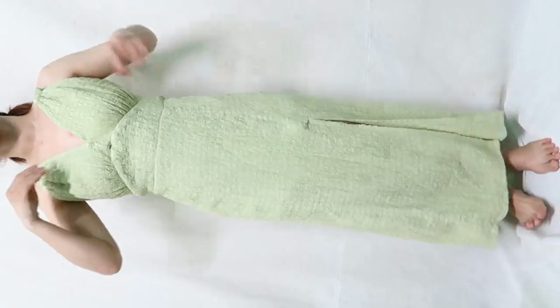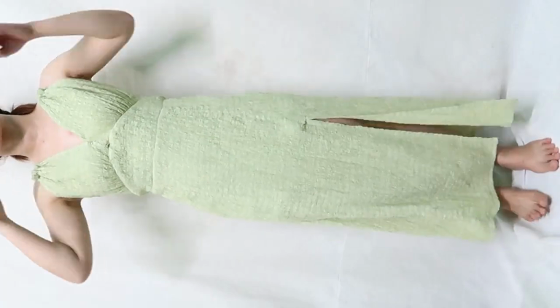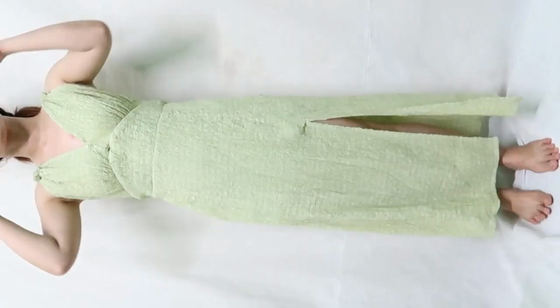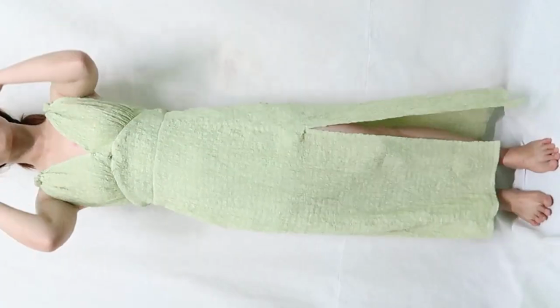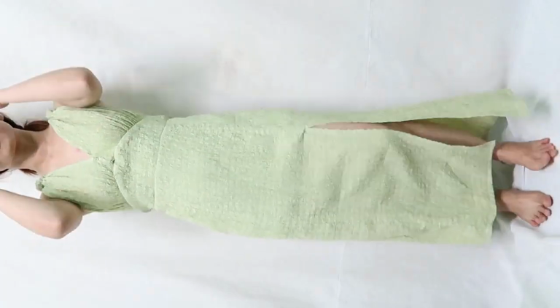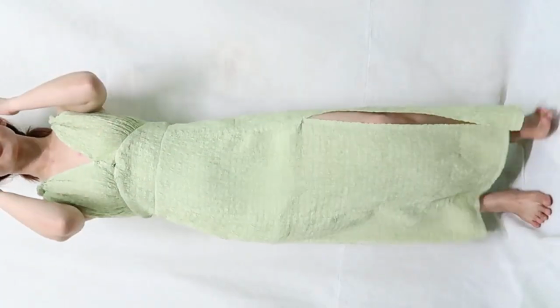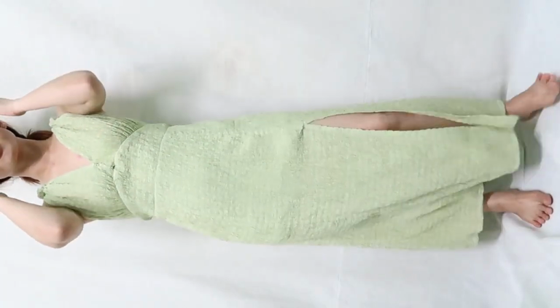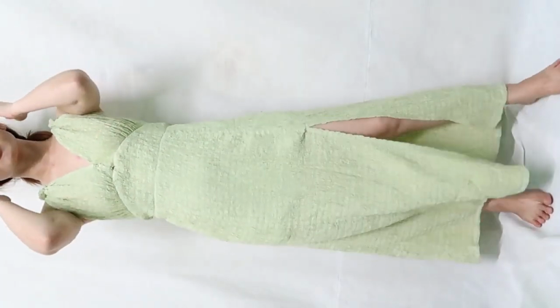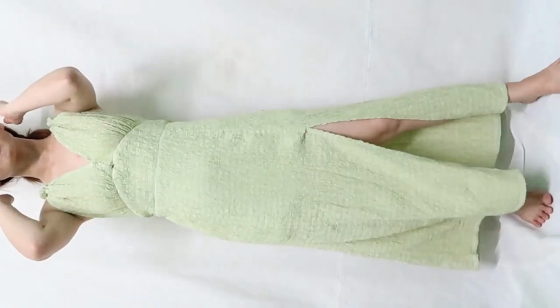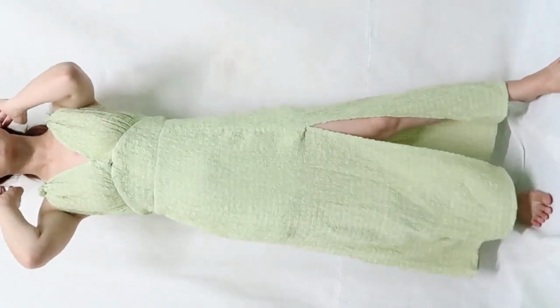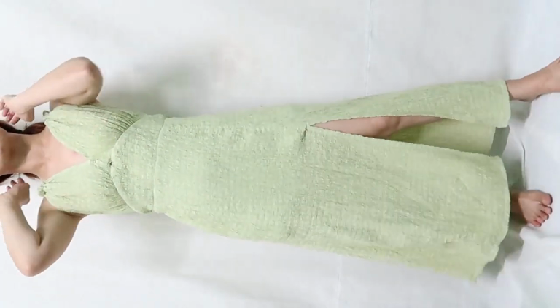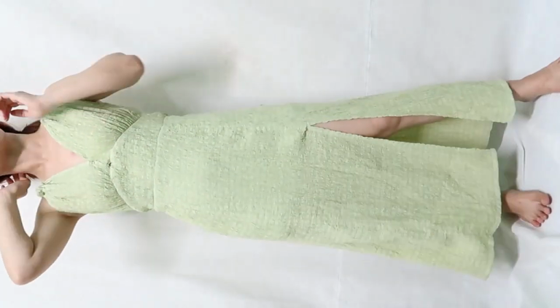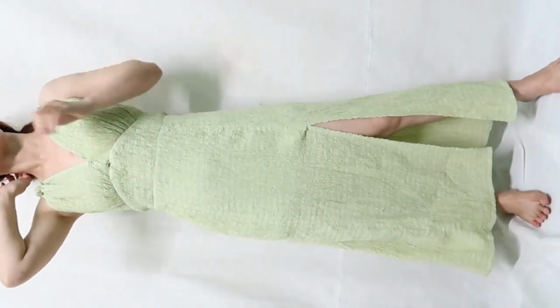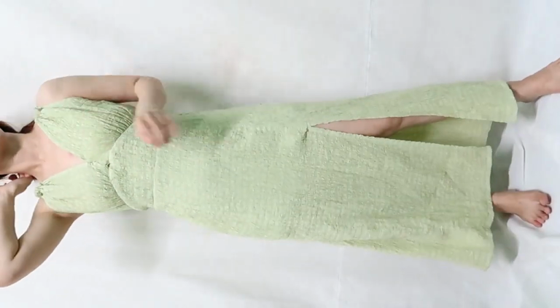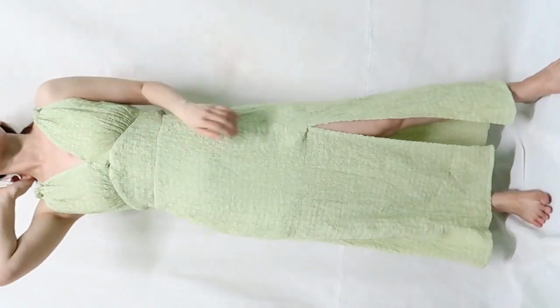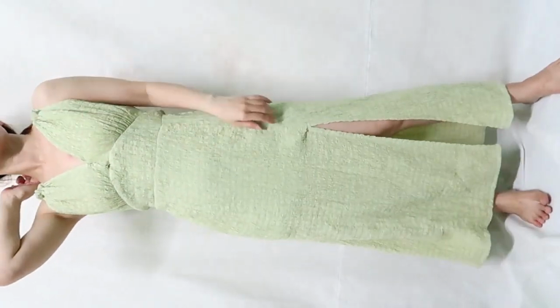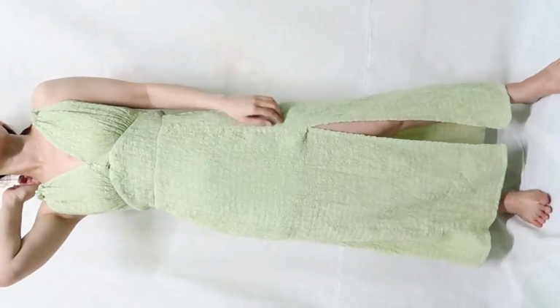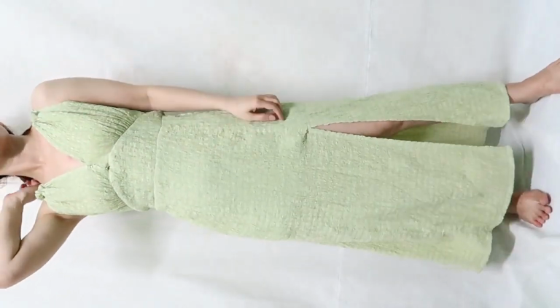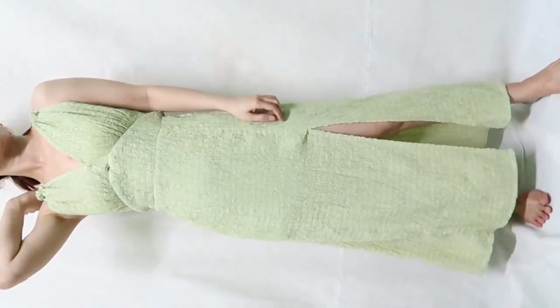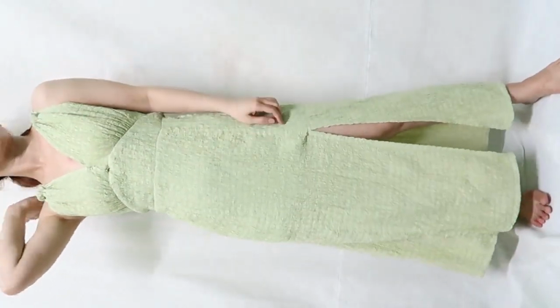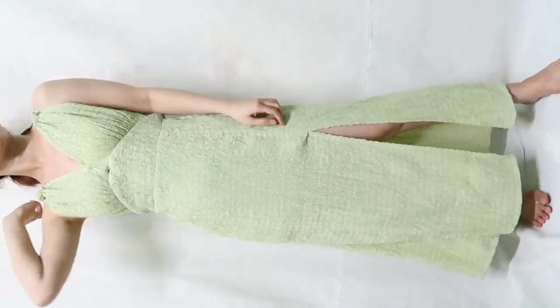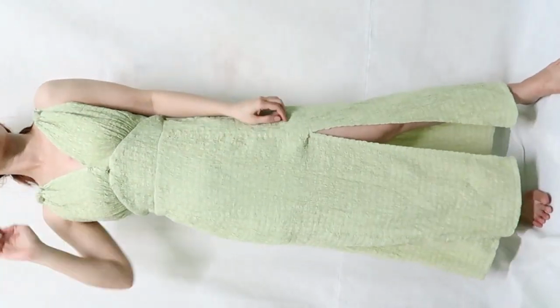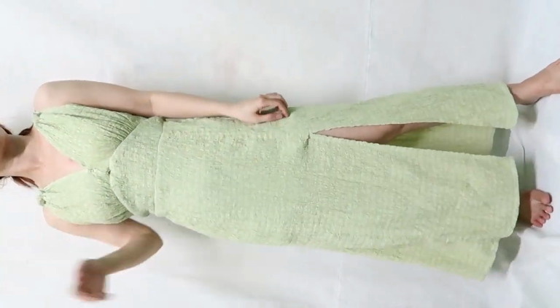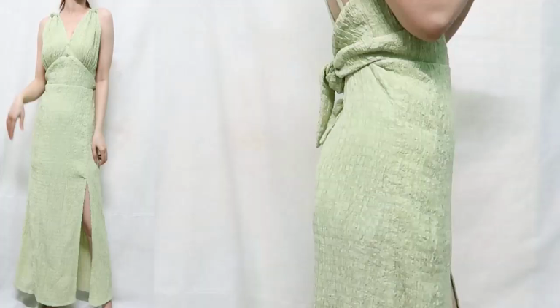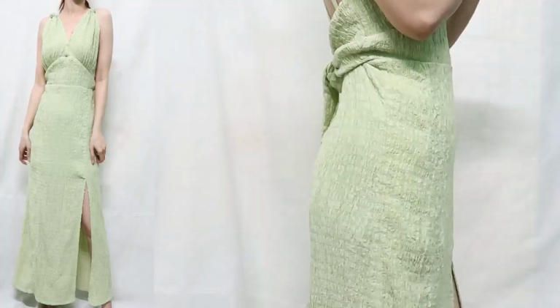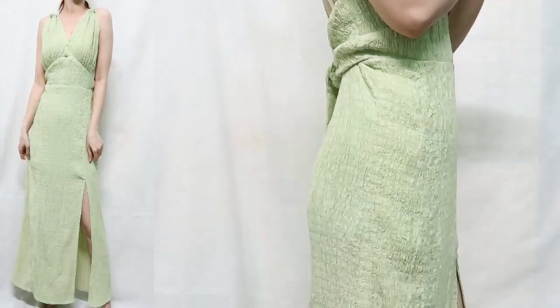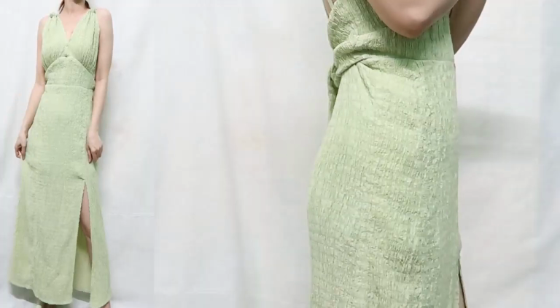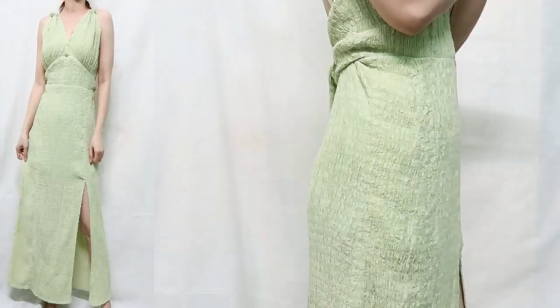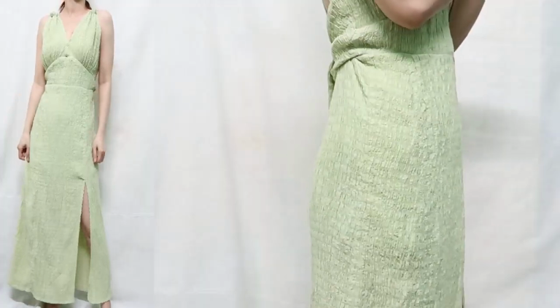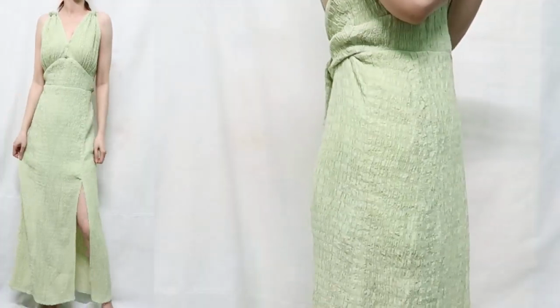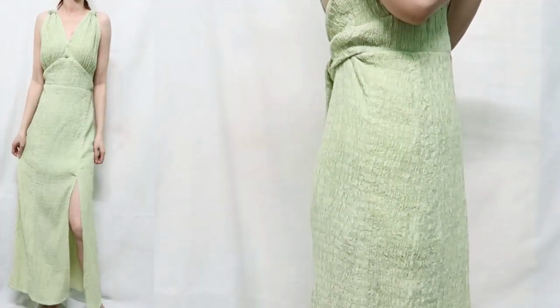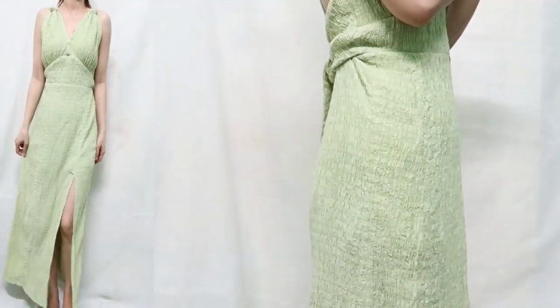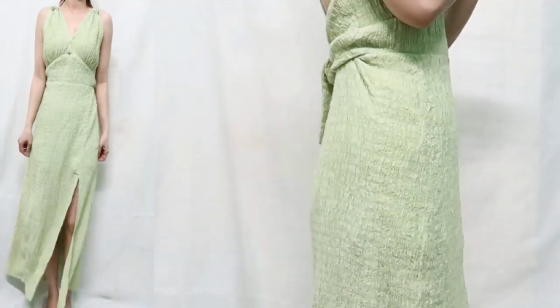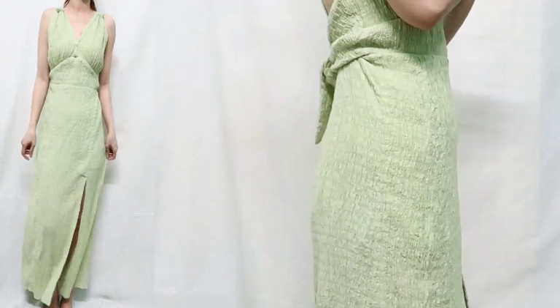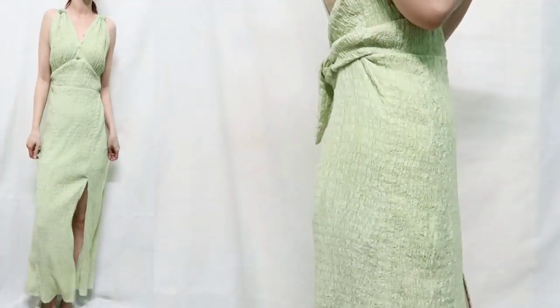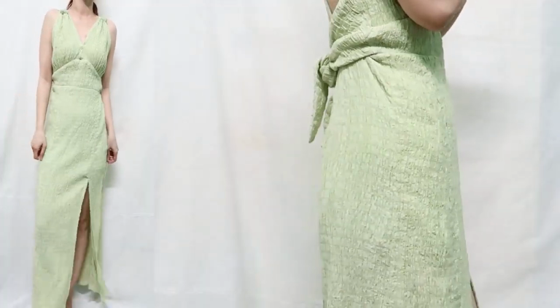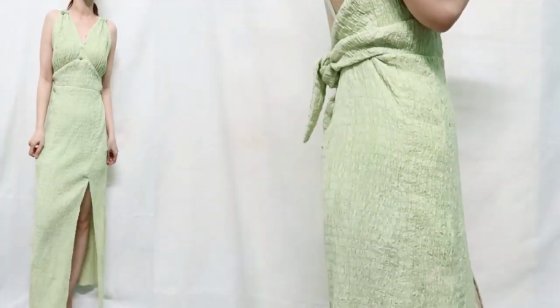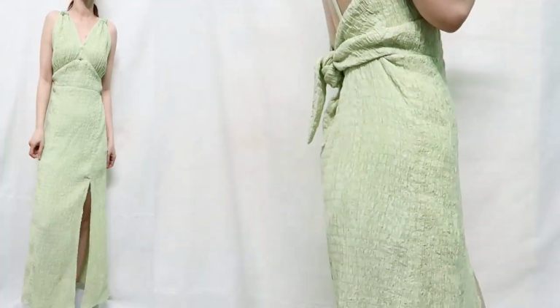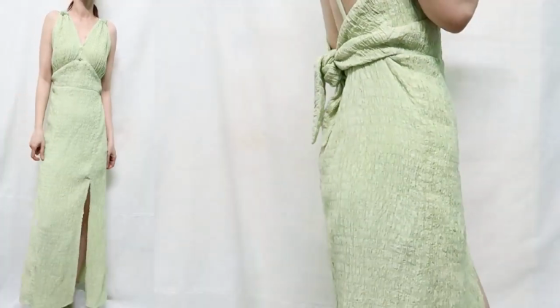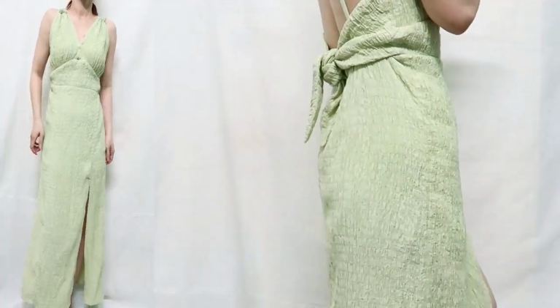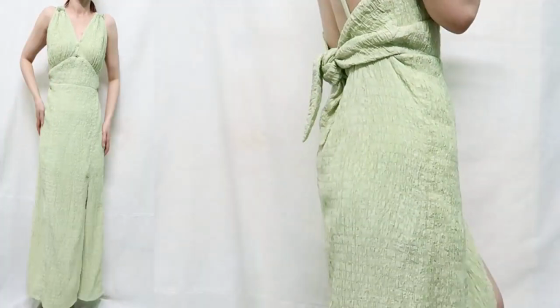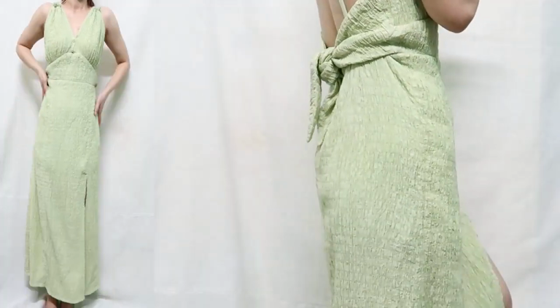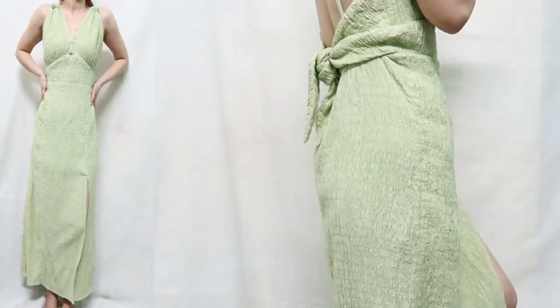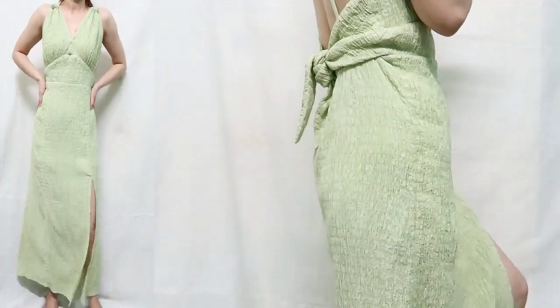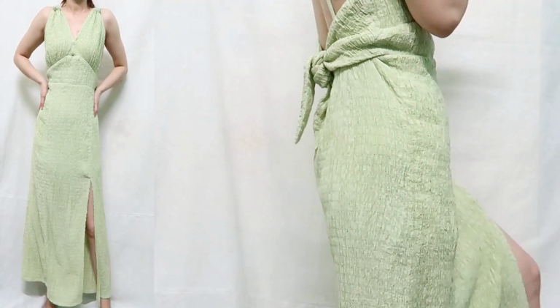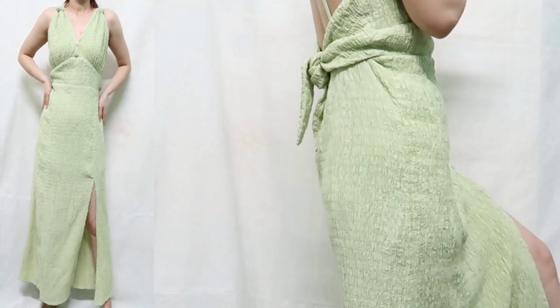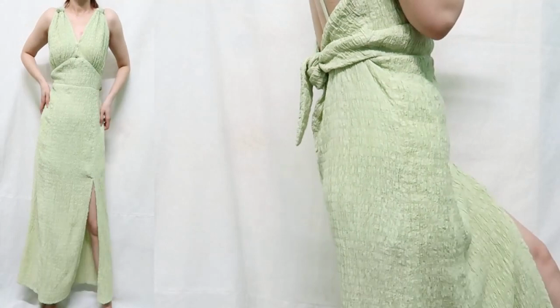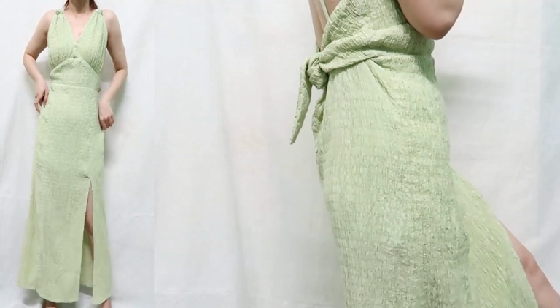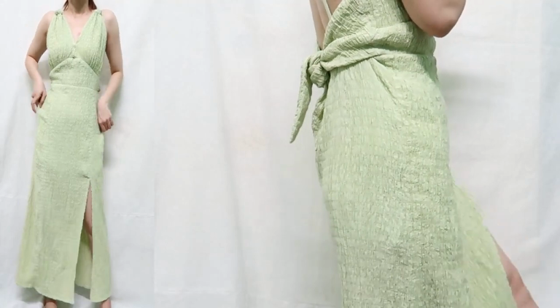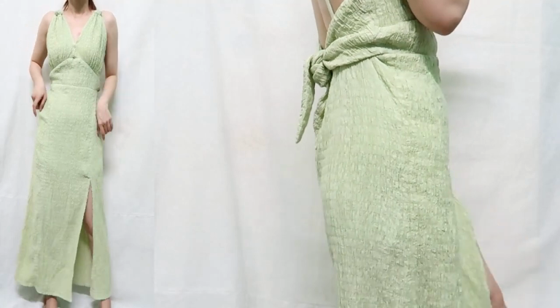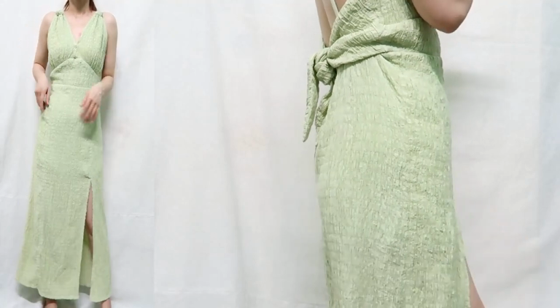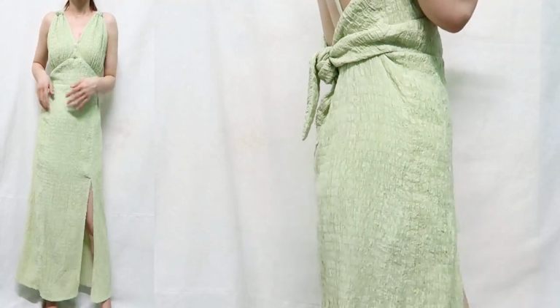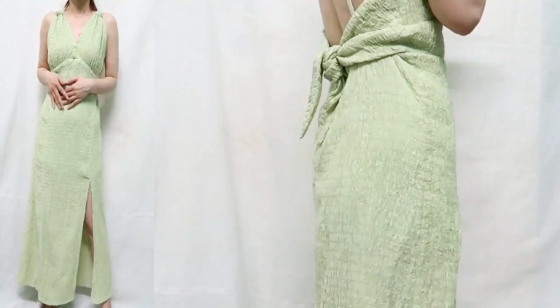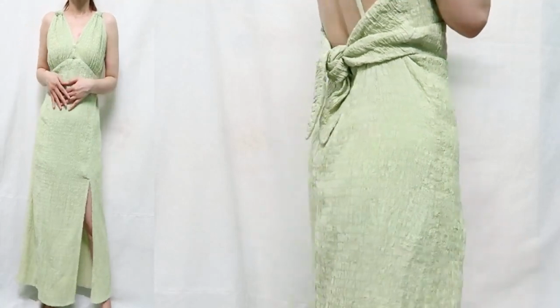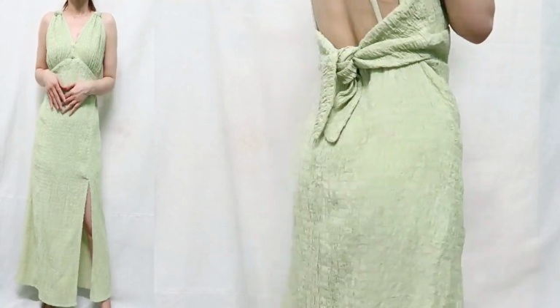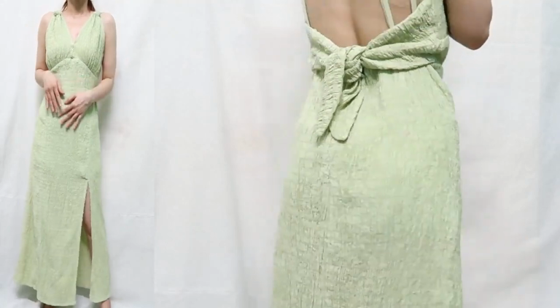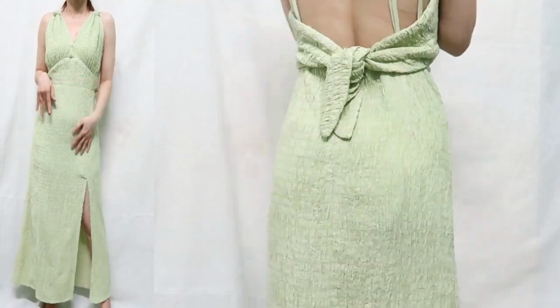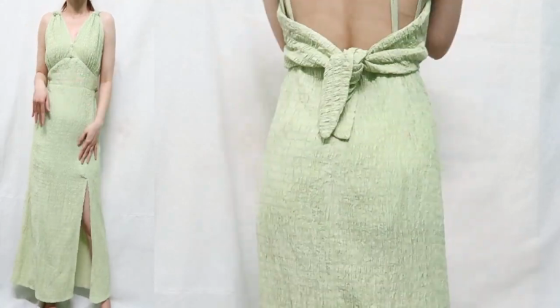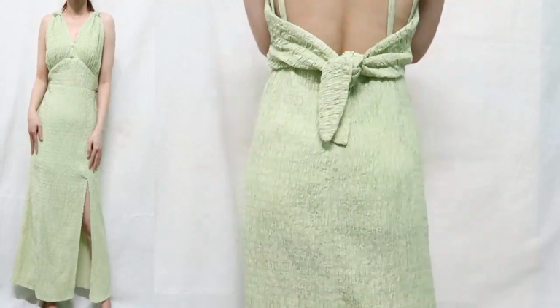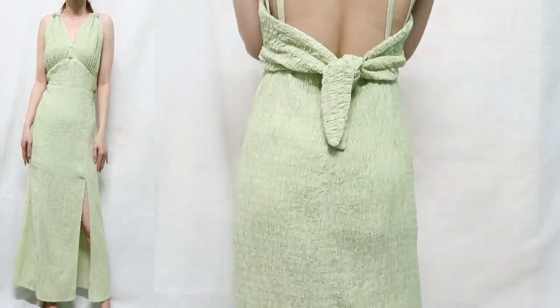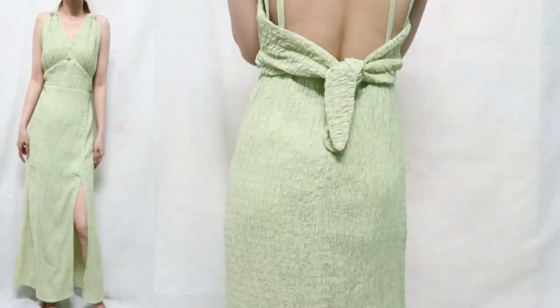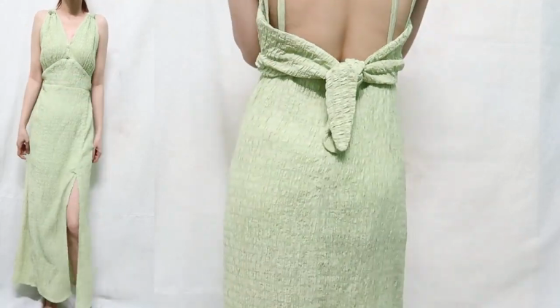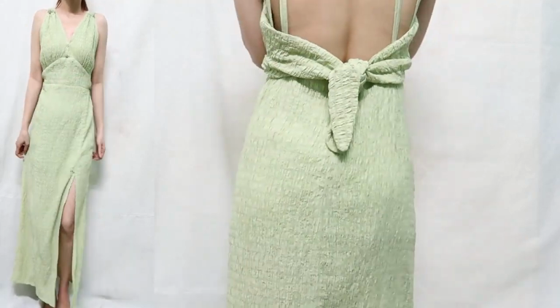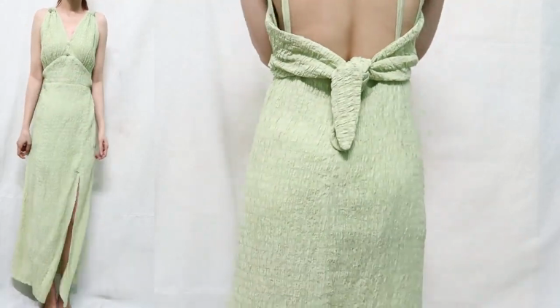I'm gonna show you step by step how to sew it, and you can easily follow along. Let's get started.